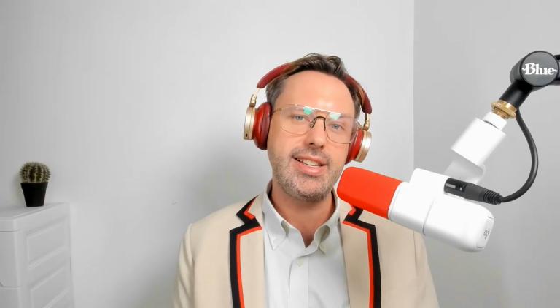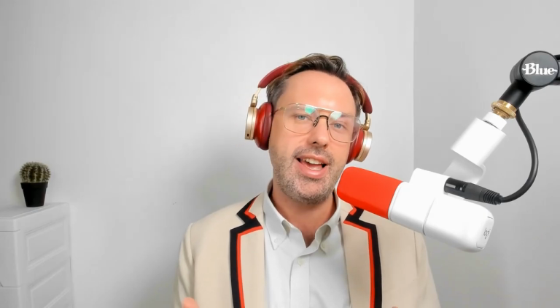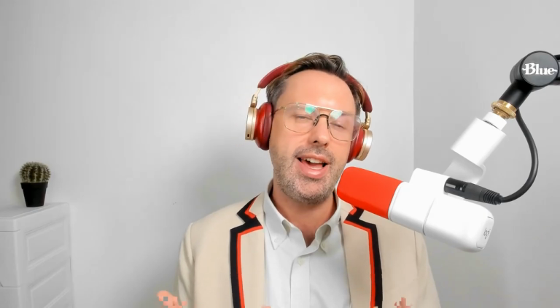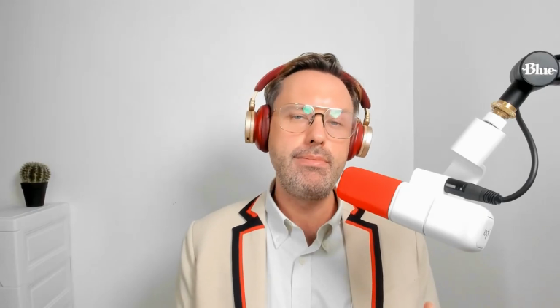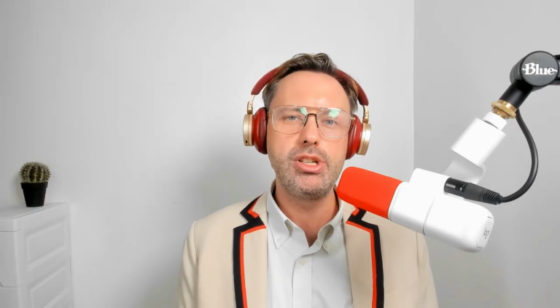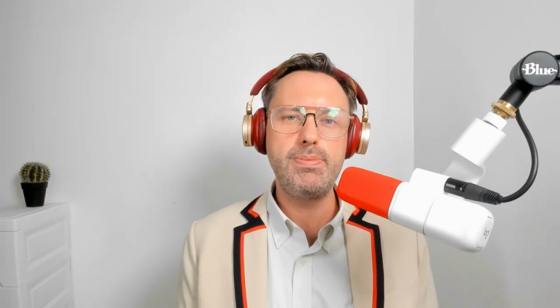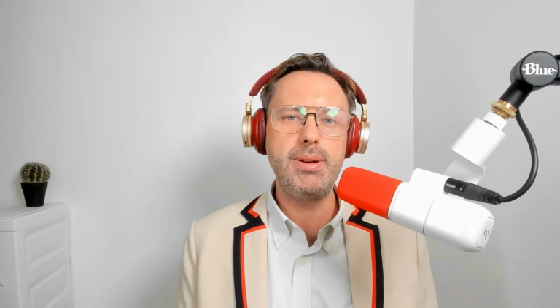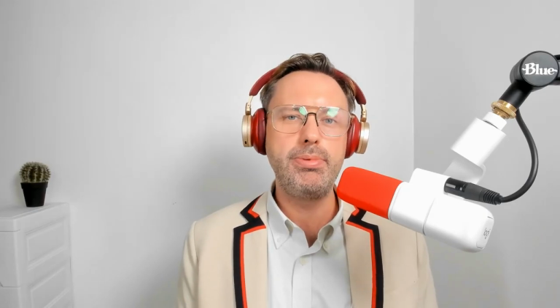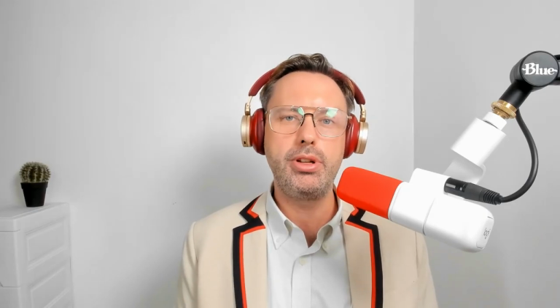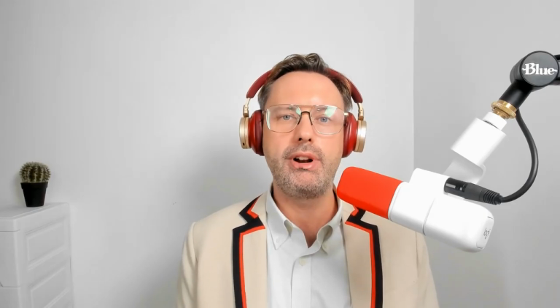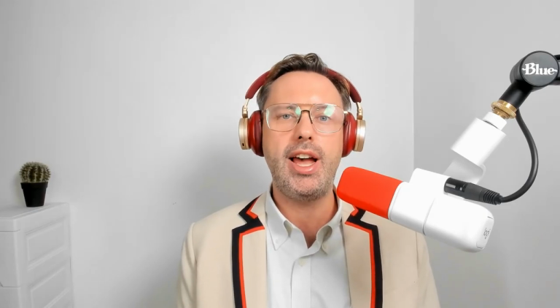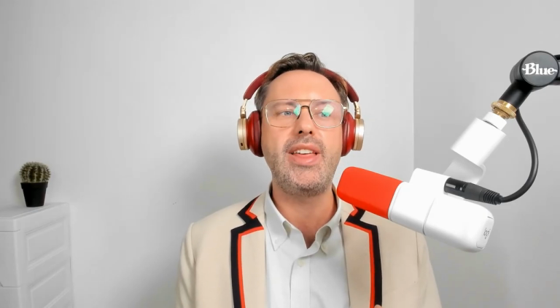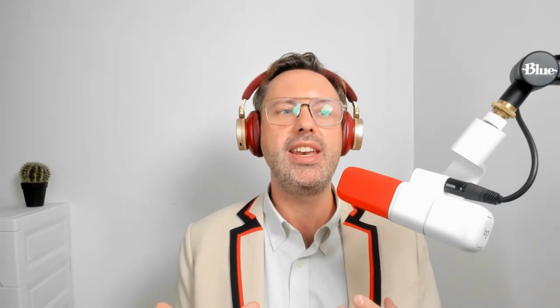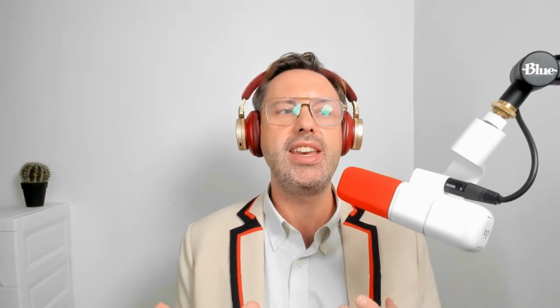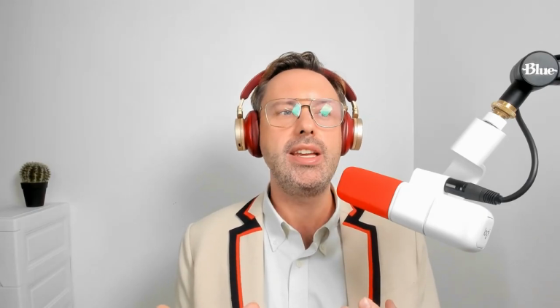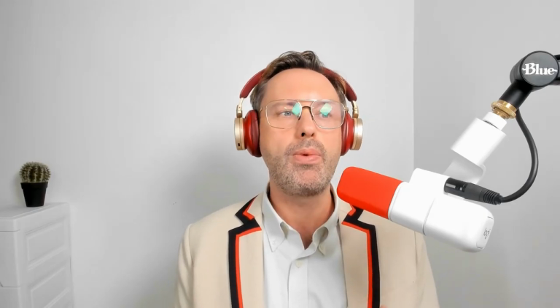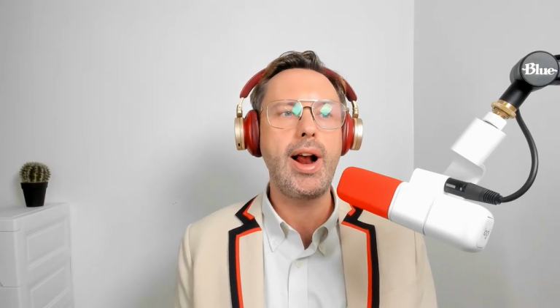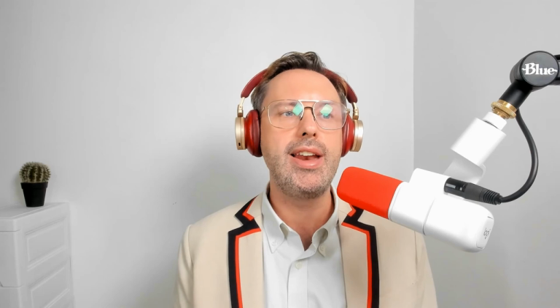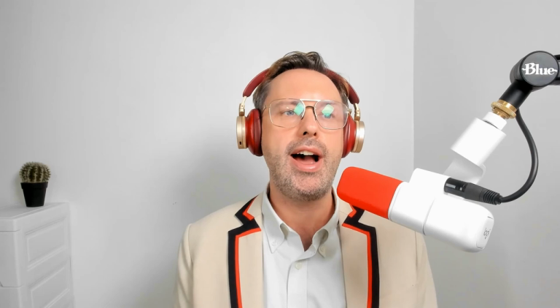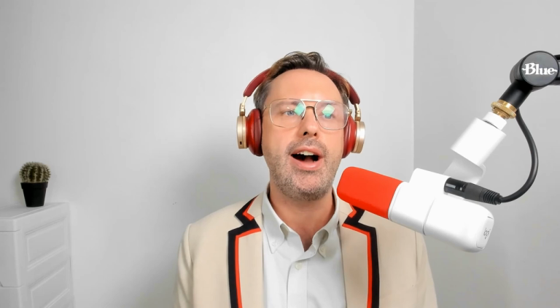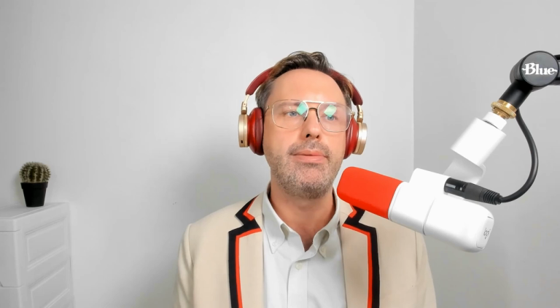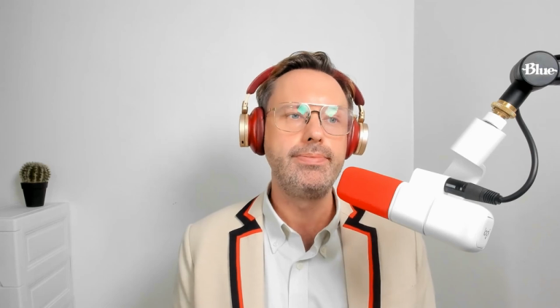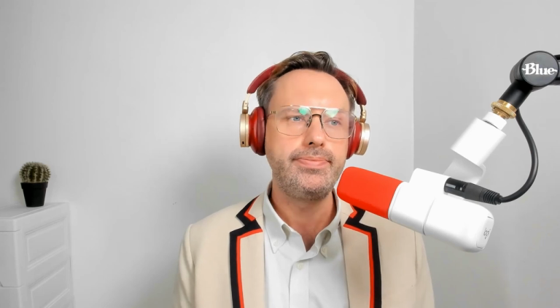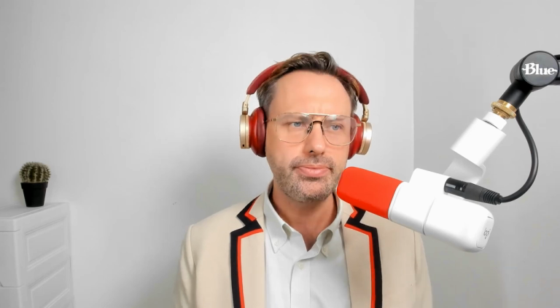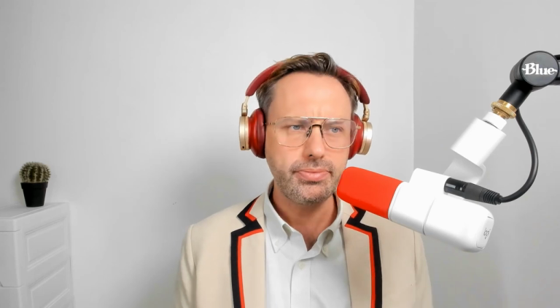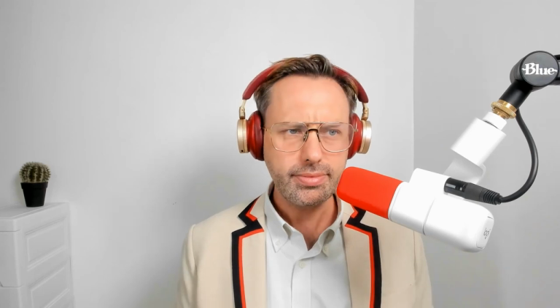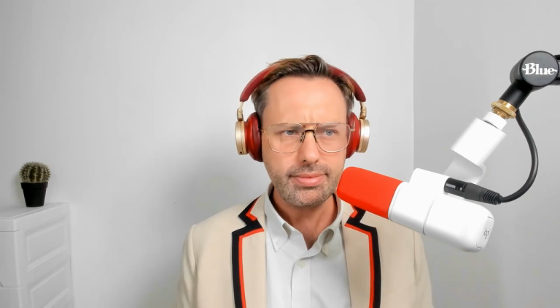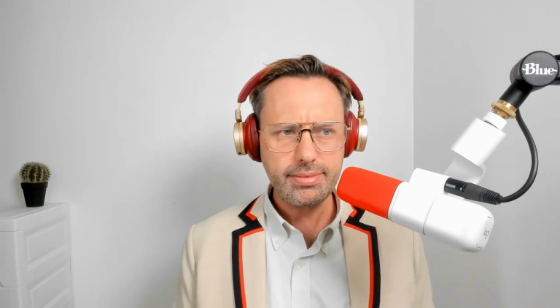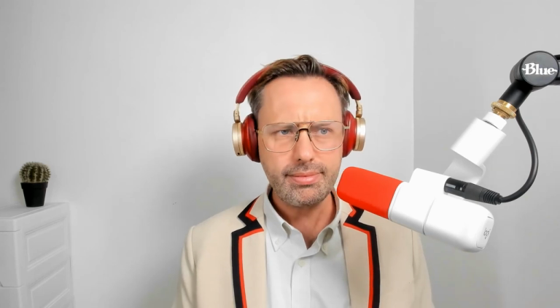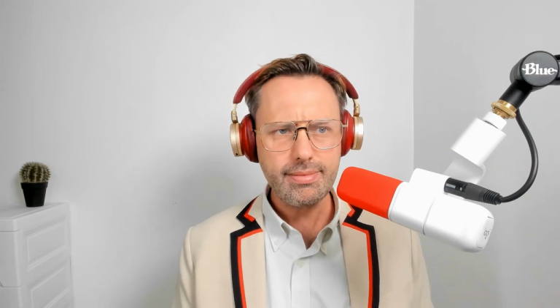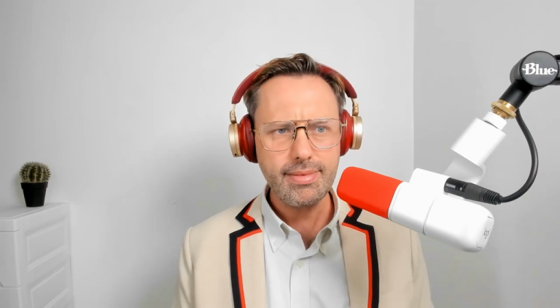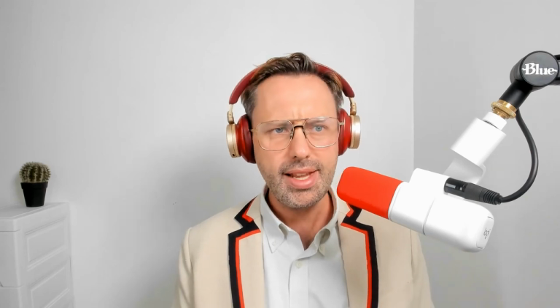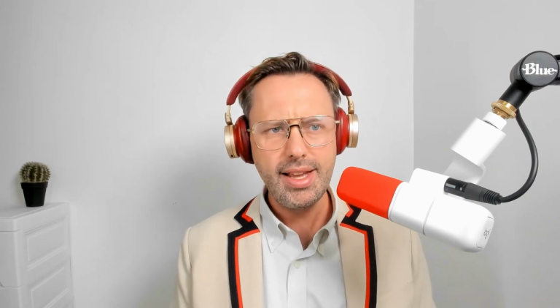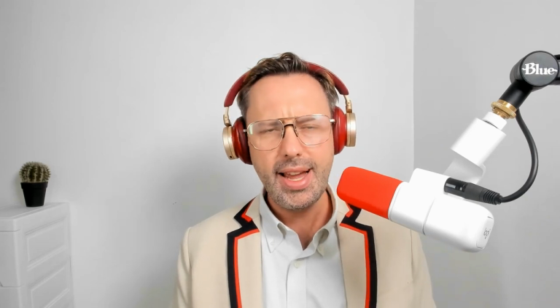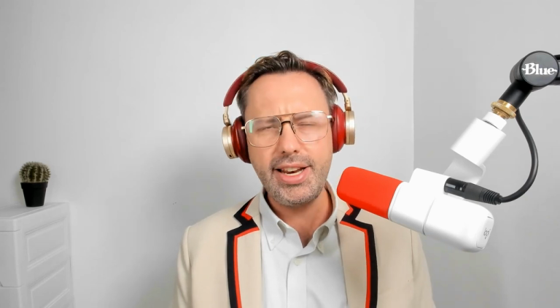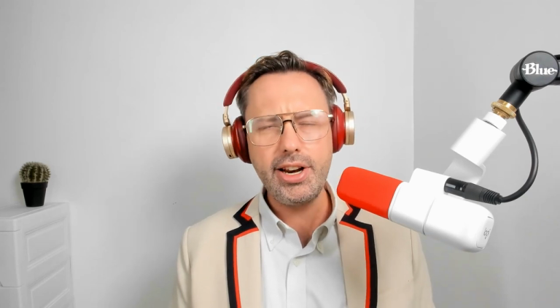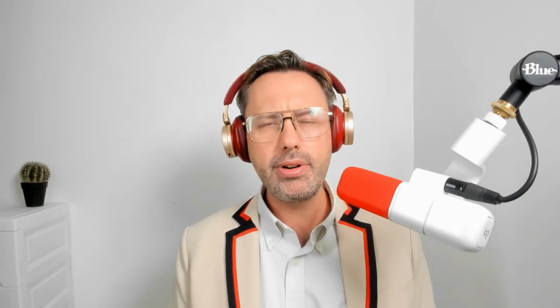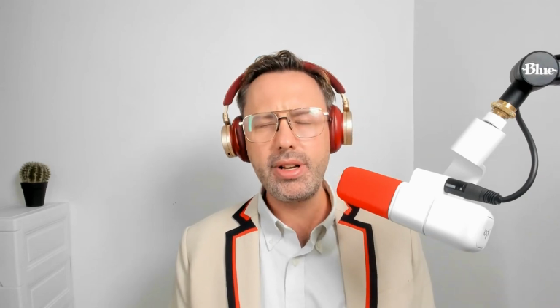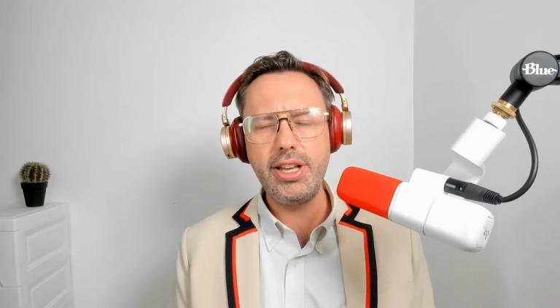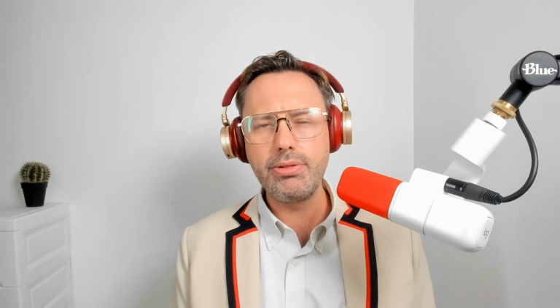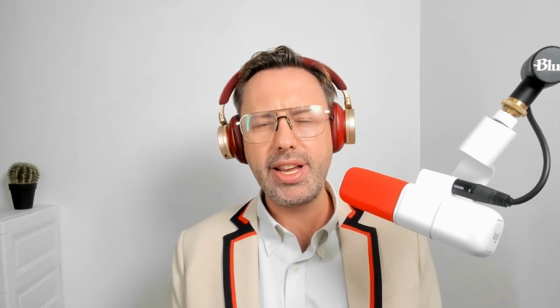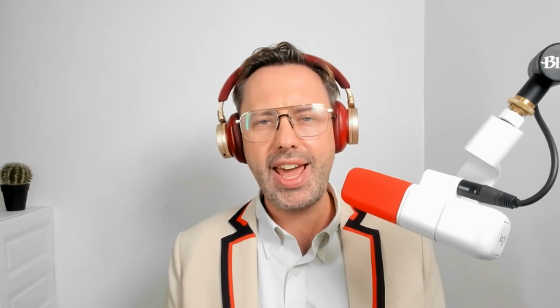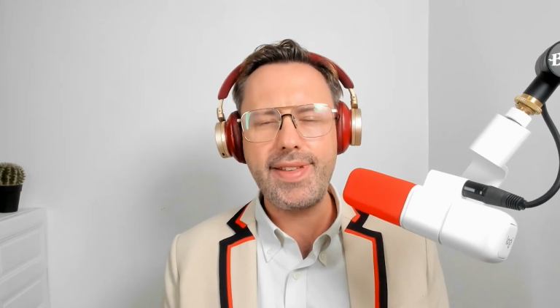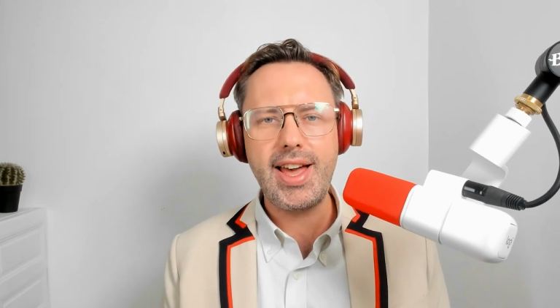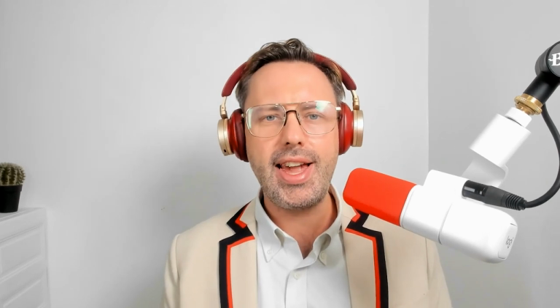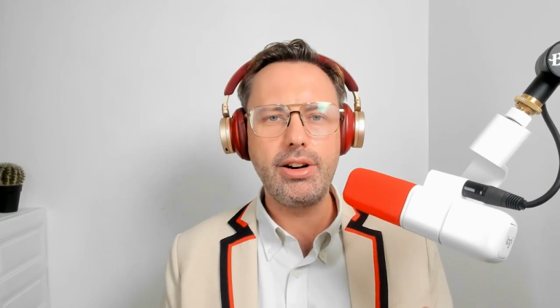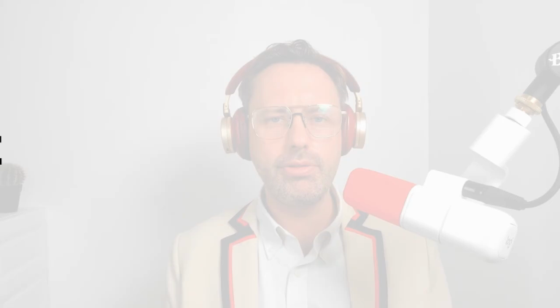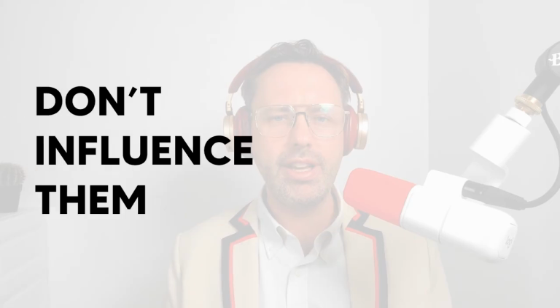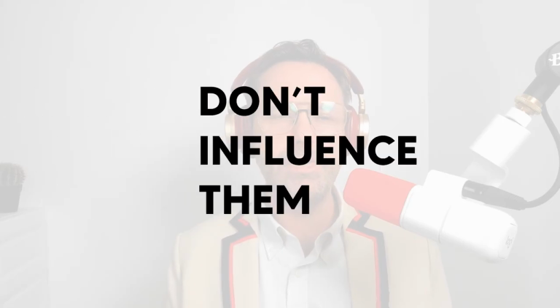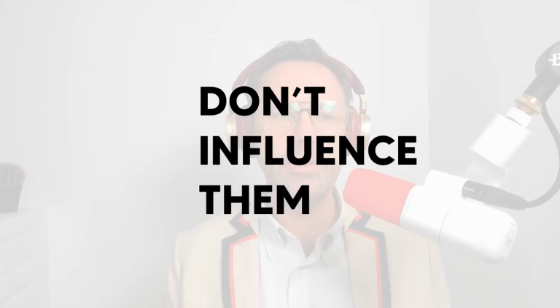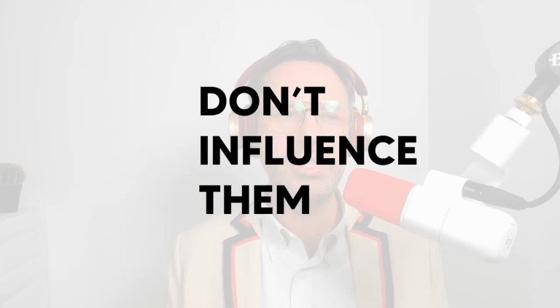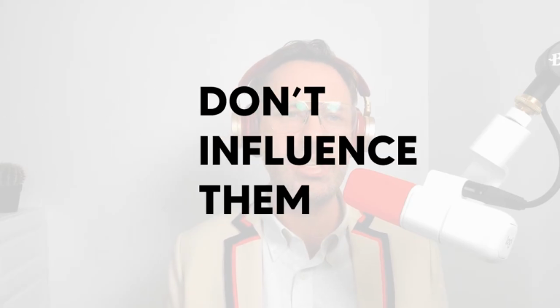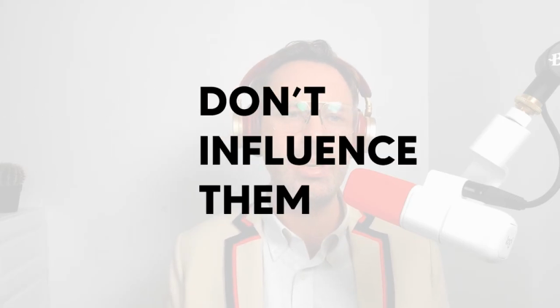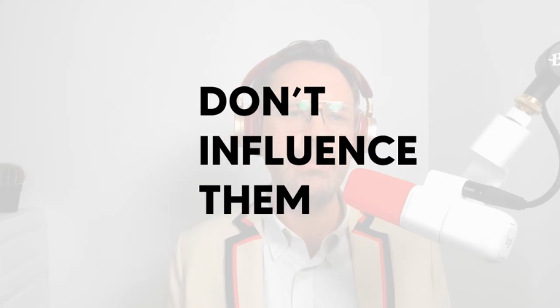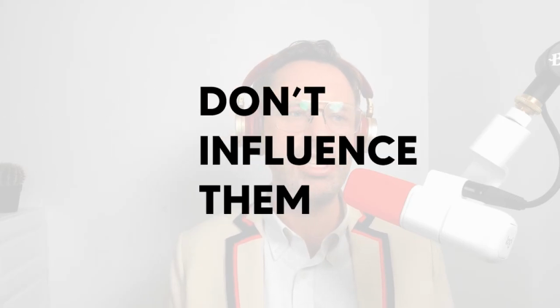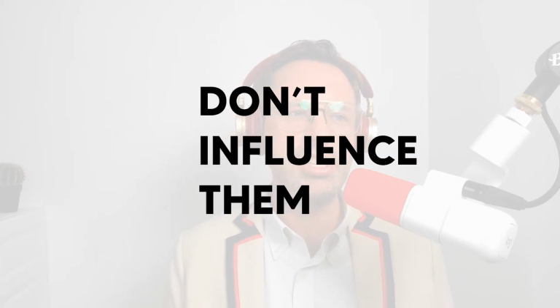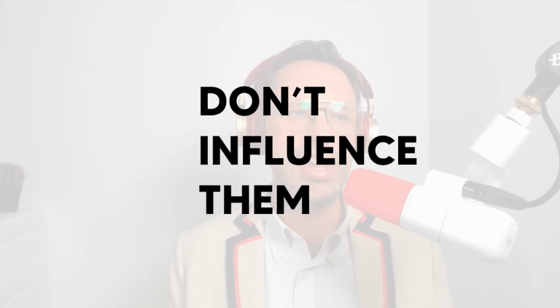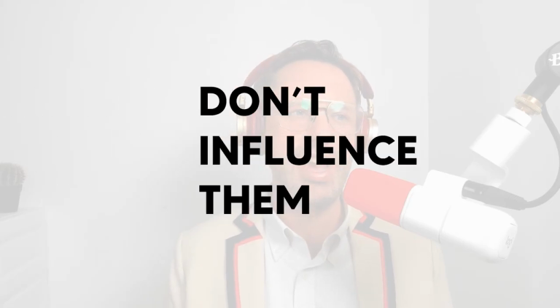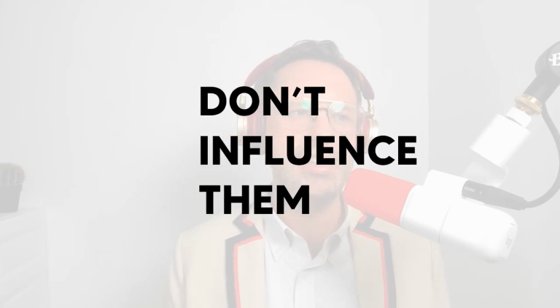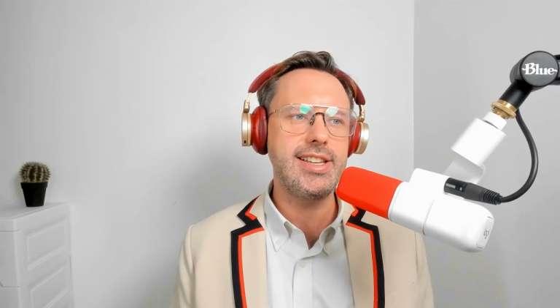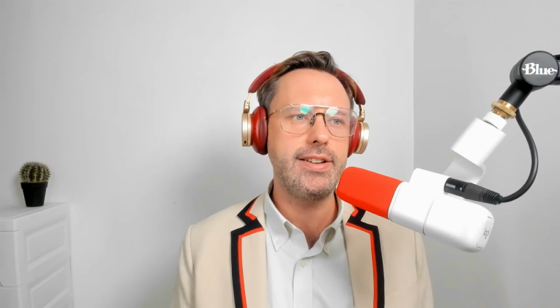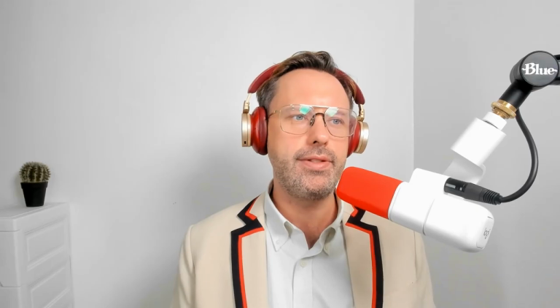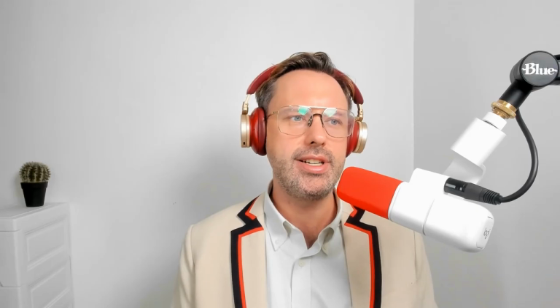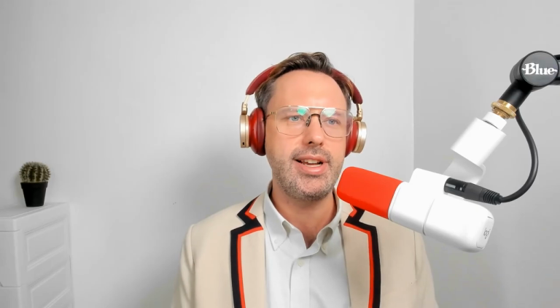You need to influence a lot of people now so that they're going to buy from you in the future when they actually have a need for your SaaS. Most people don't have that need right now, and you don't influence them by just asking for a demo.